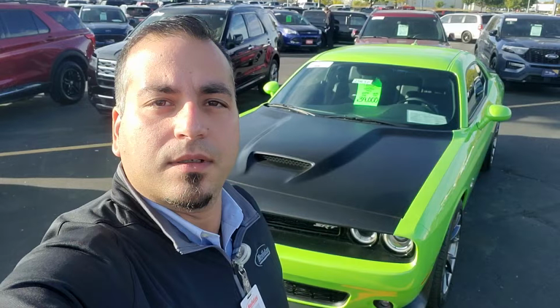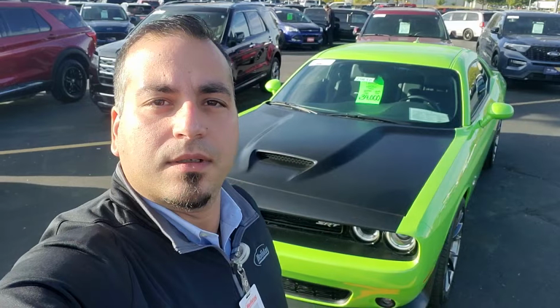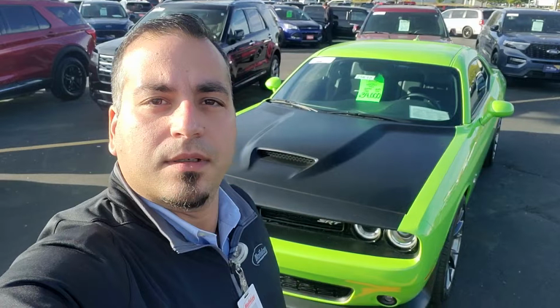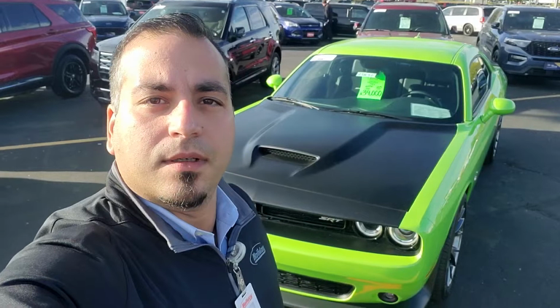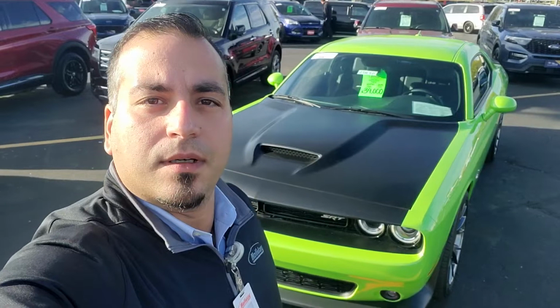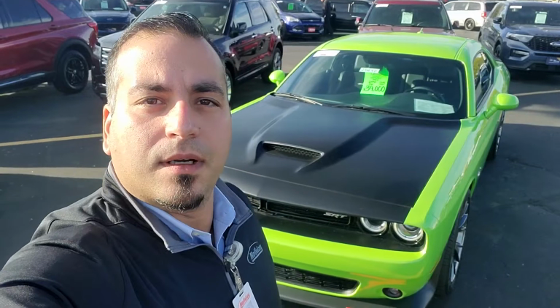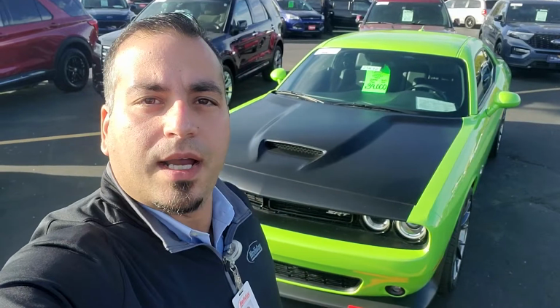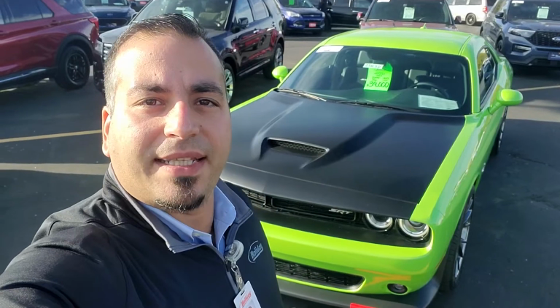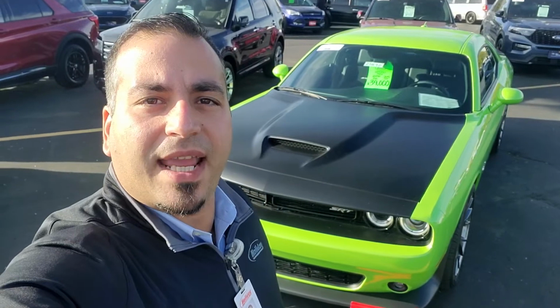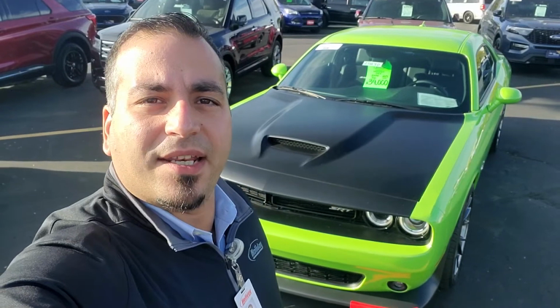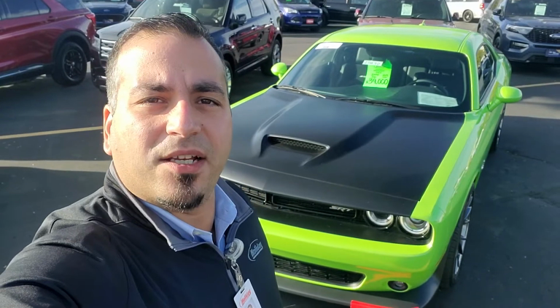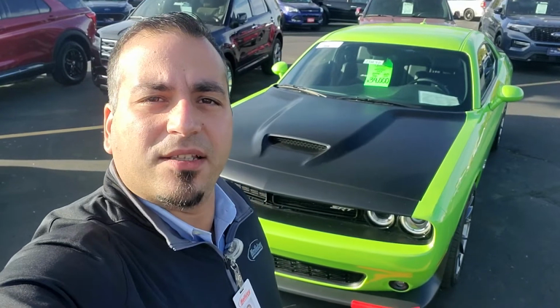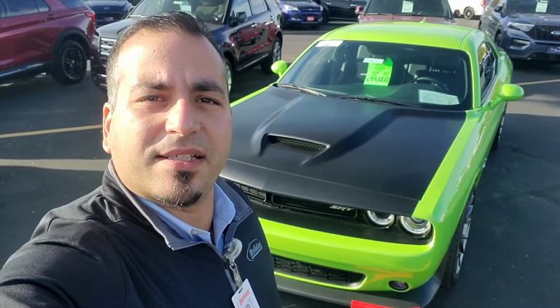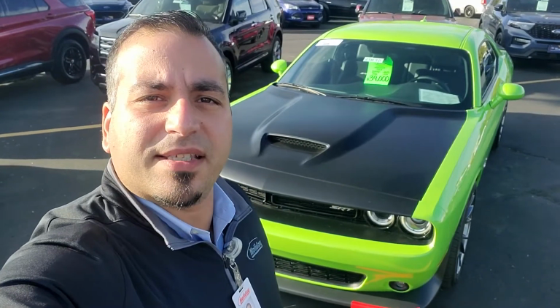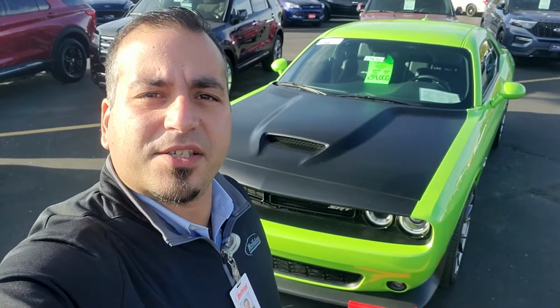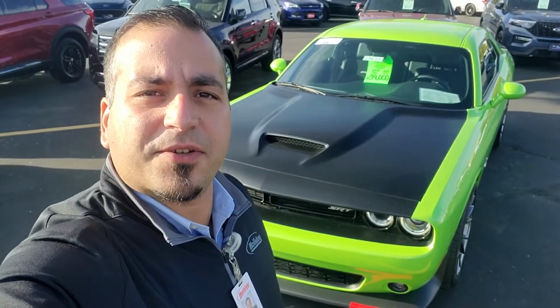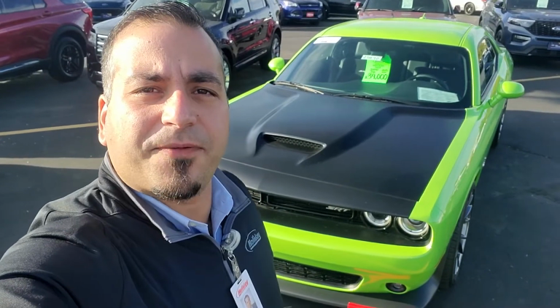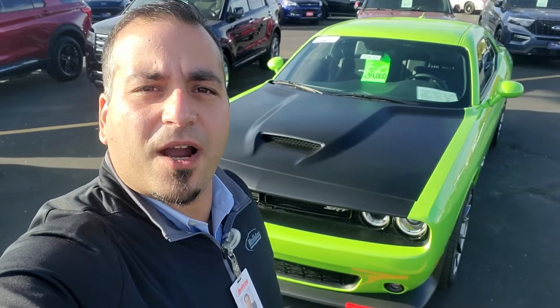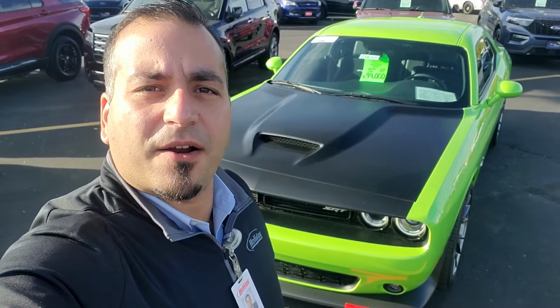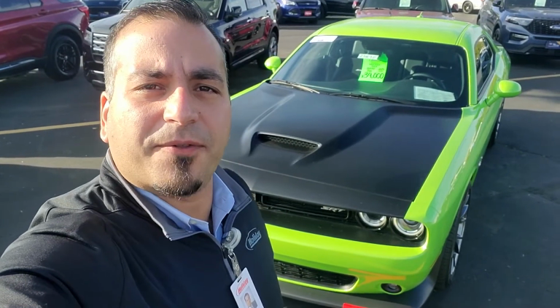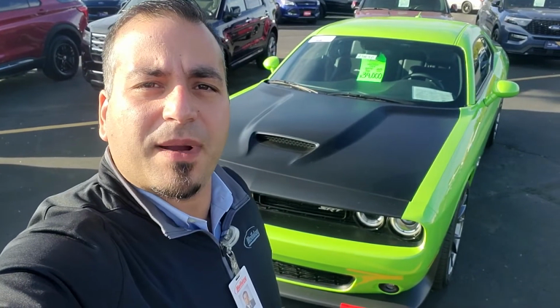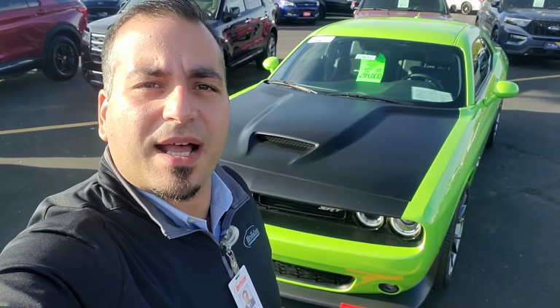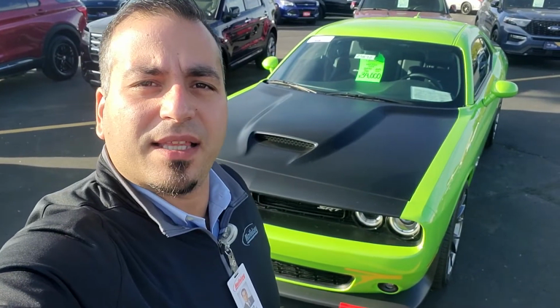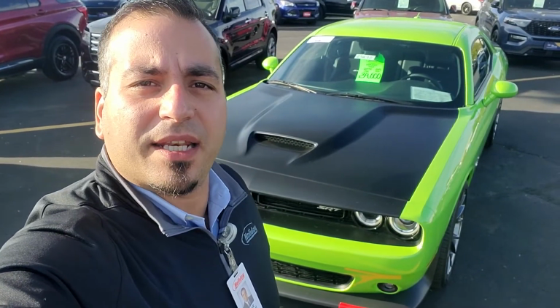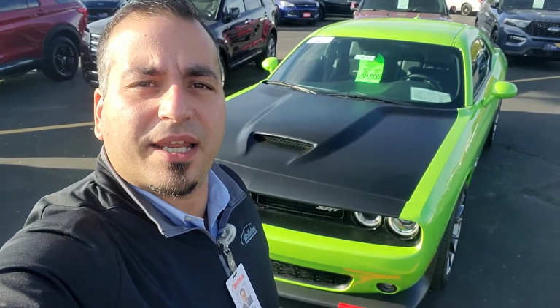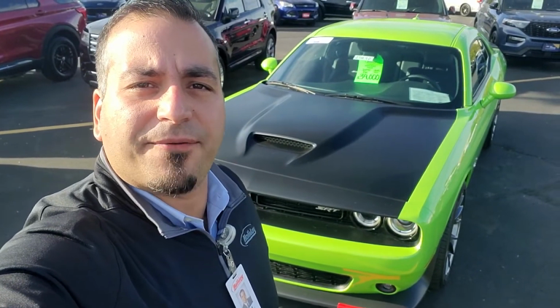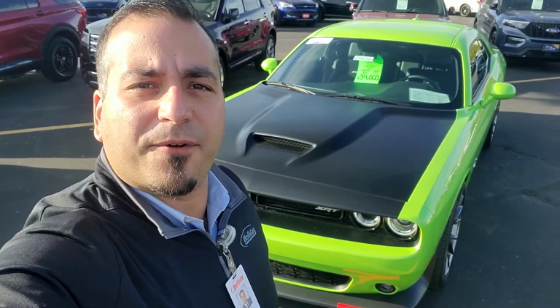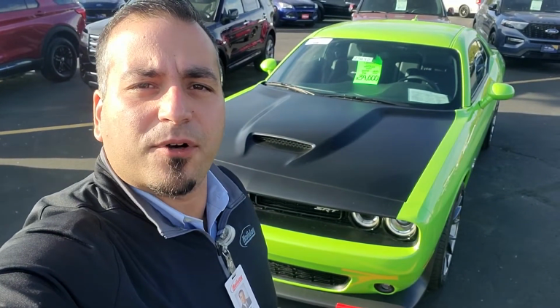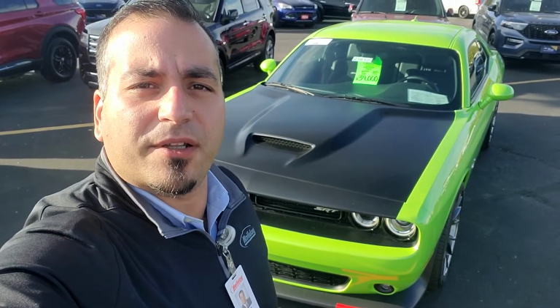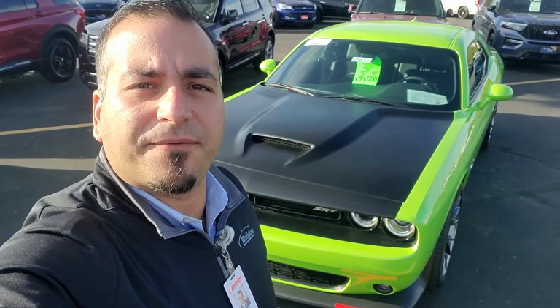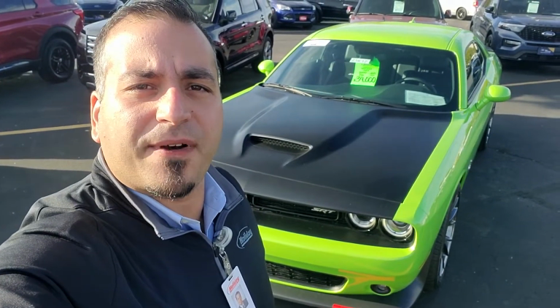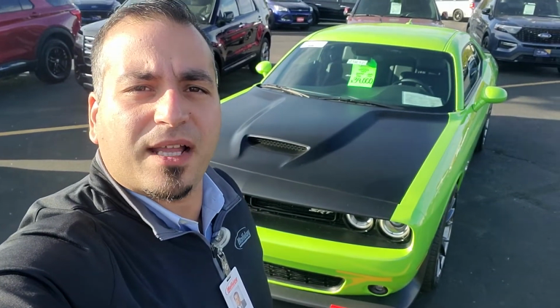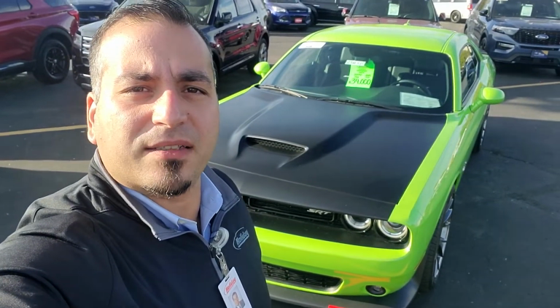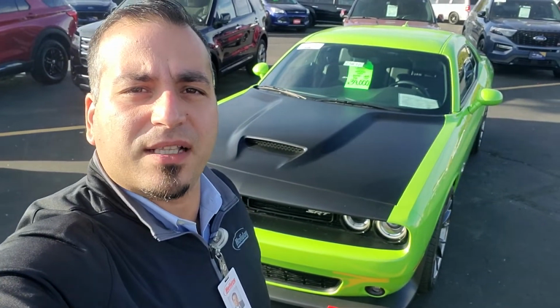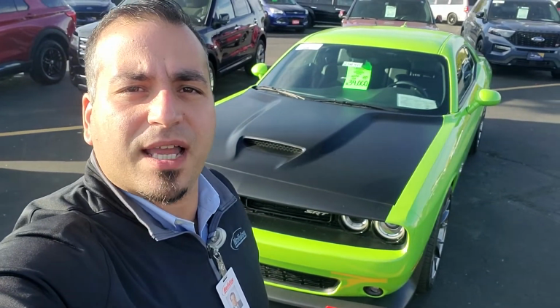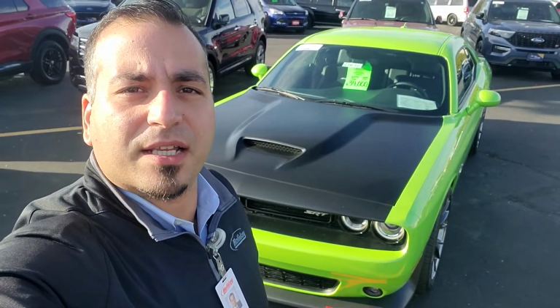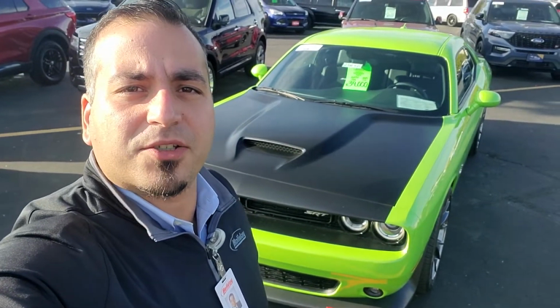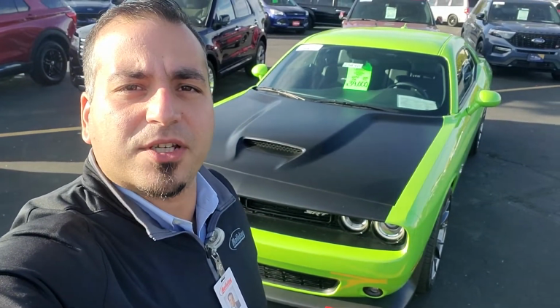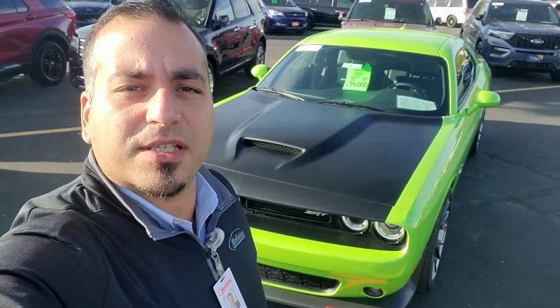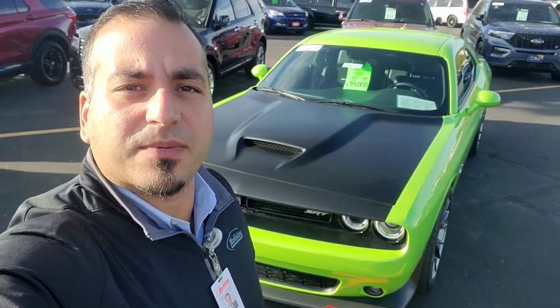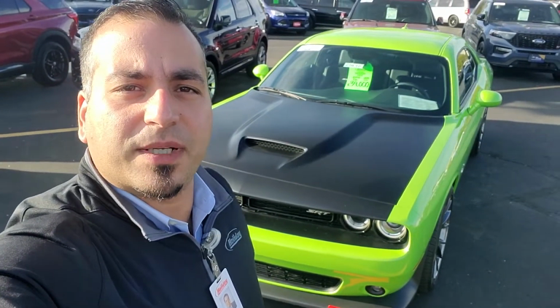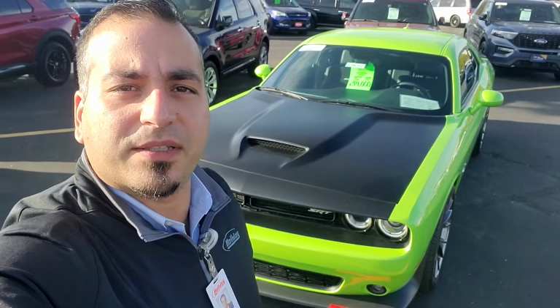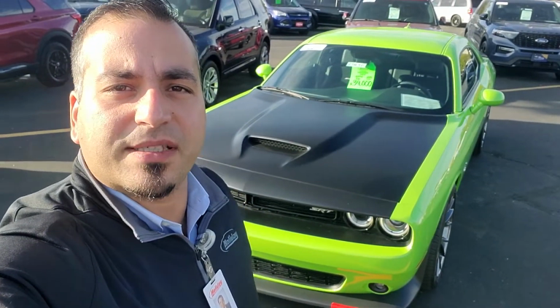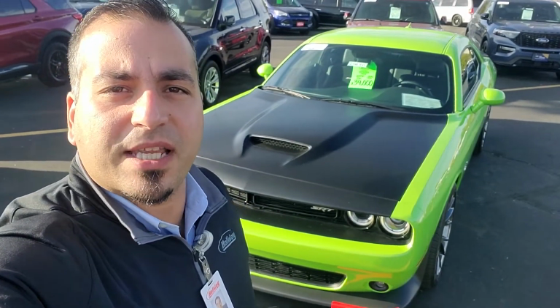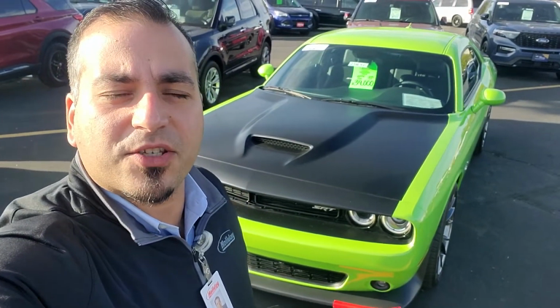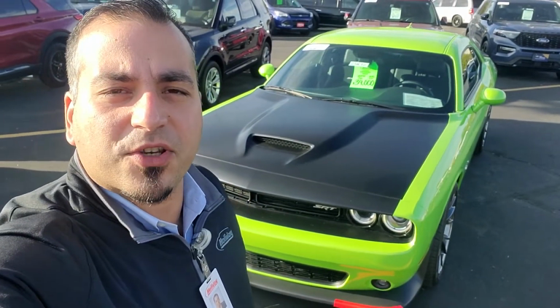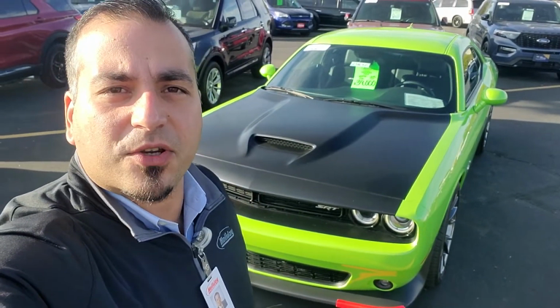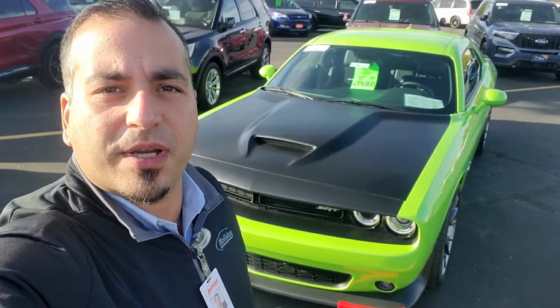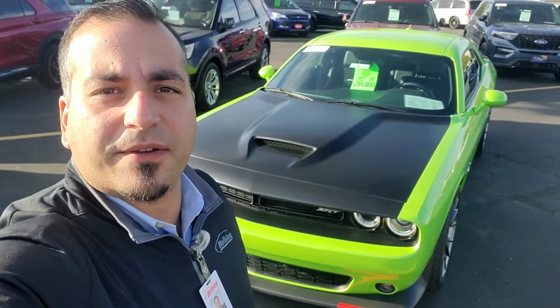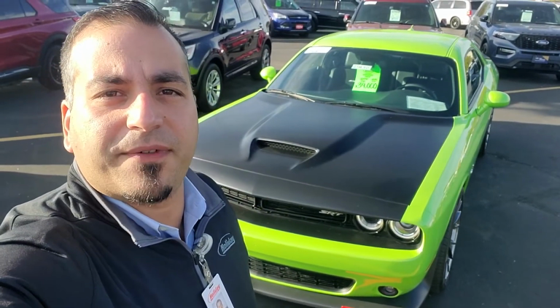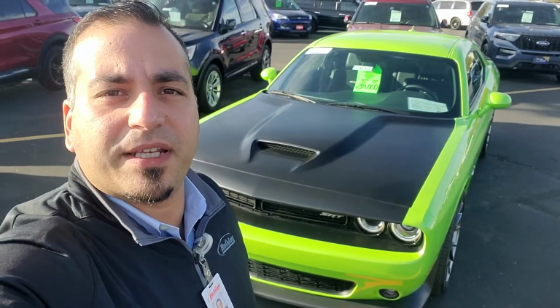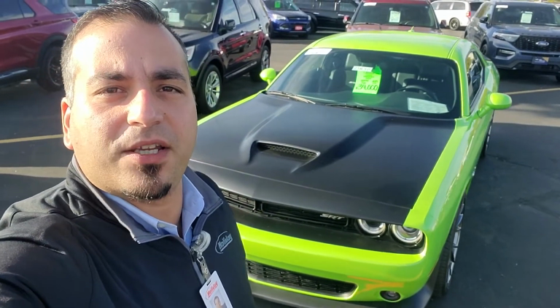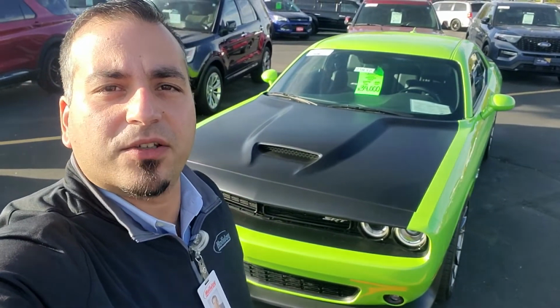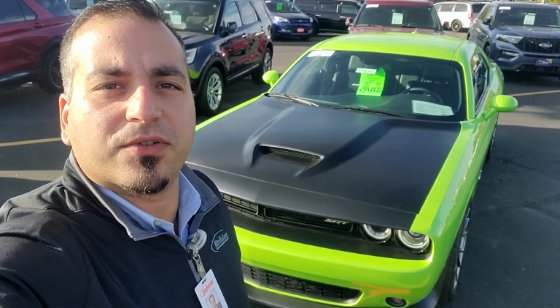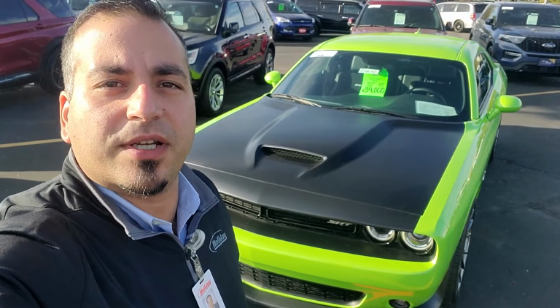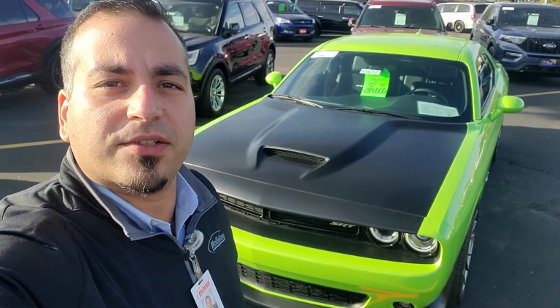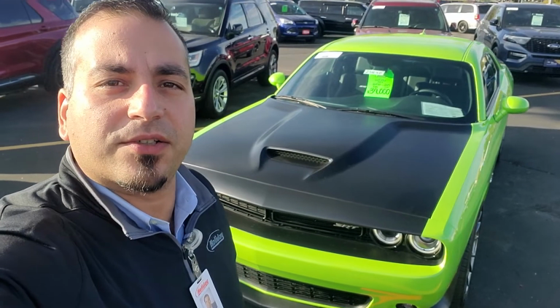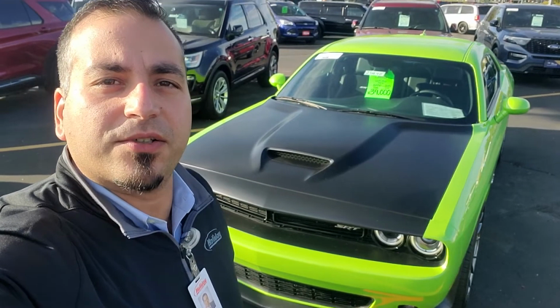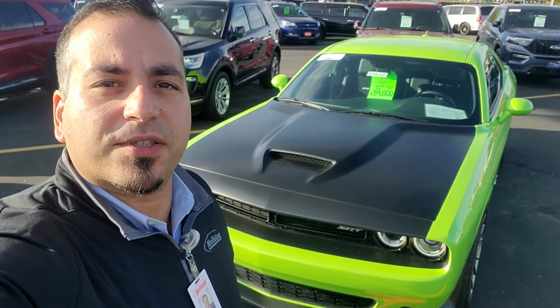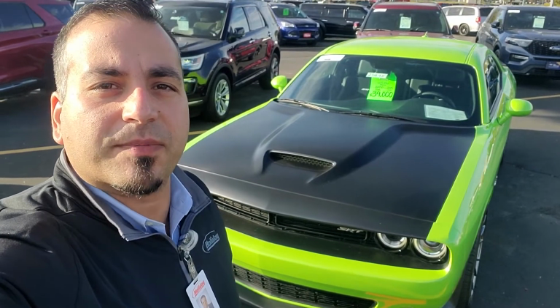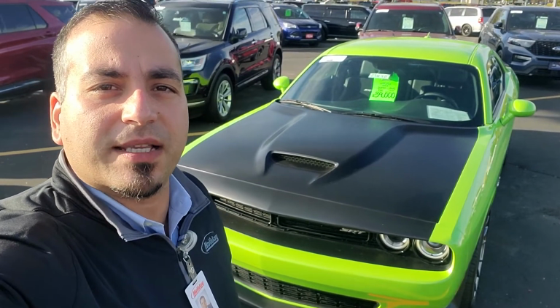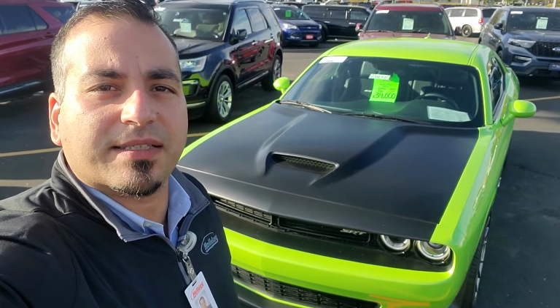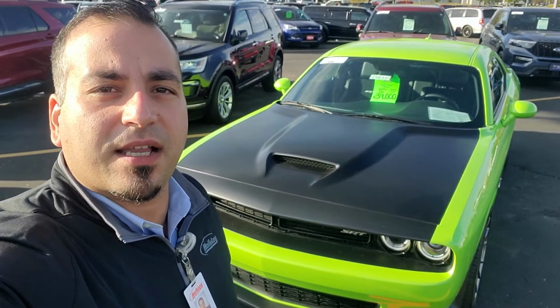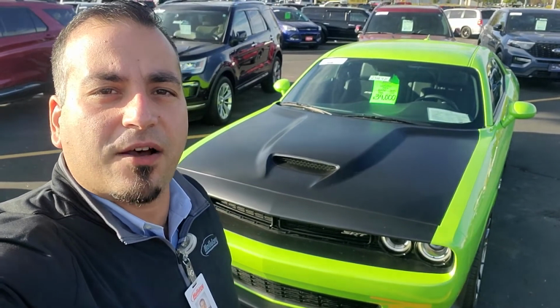Hi Daniel, this is Jafar from Holiday Ford in Fond du Lac. Just wanted to send you a quick video to introduce myself.